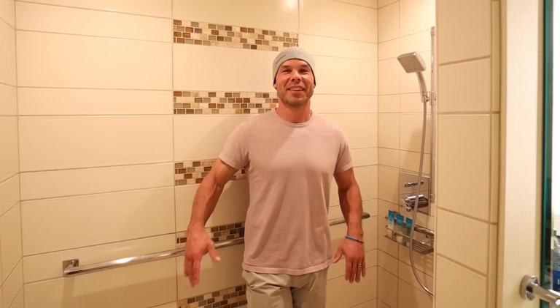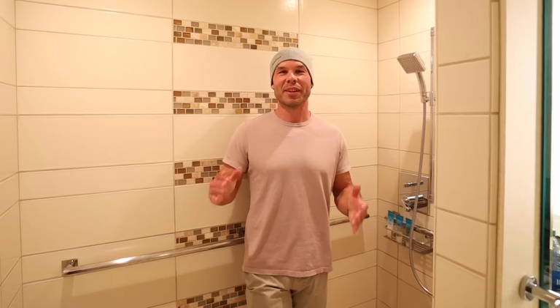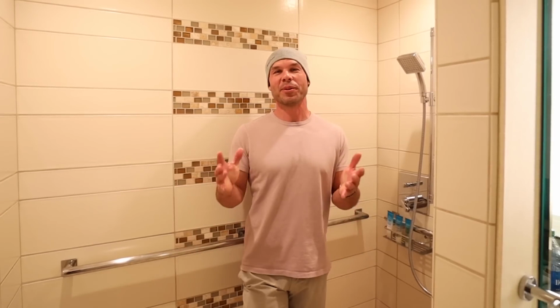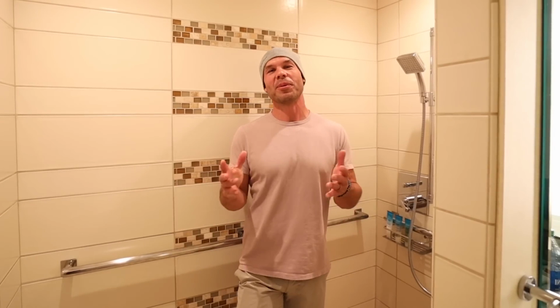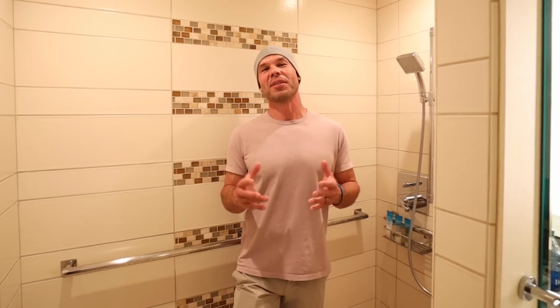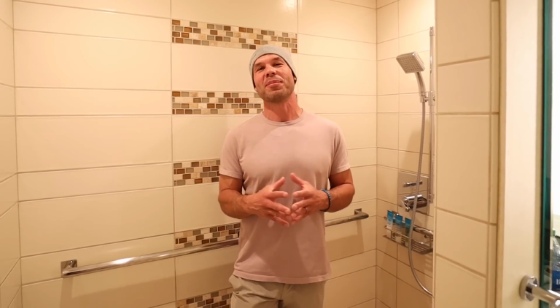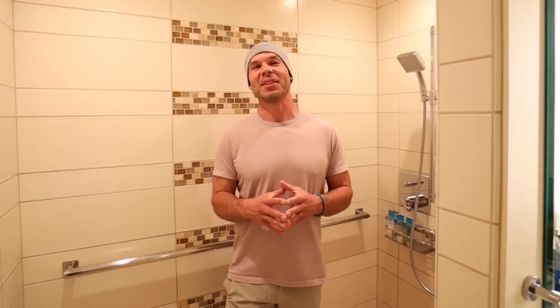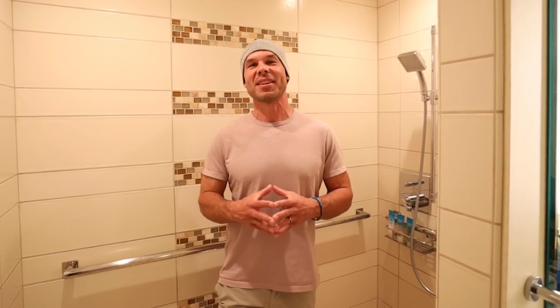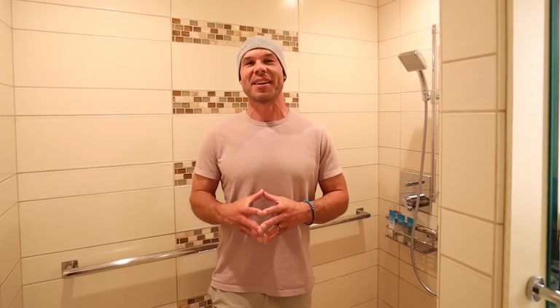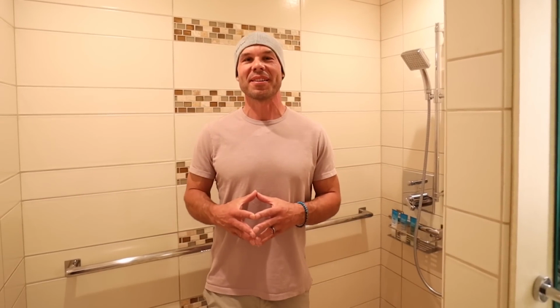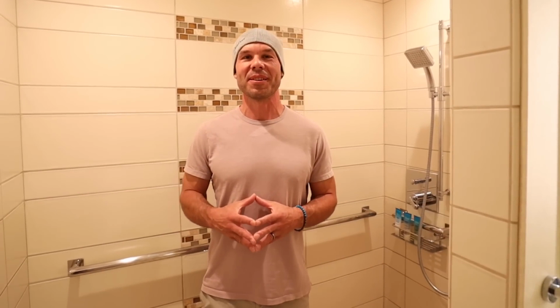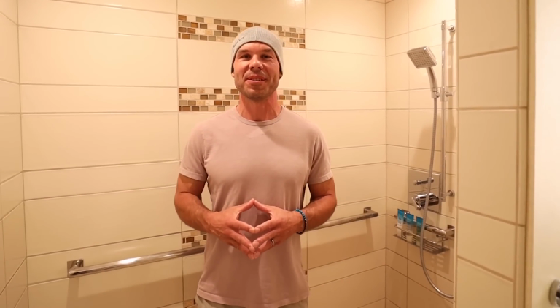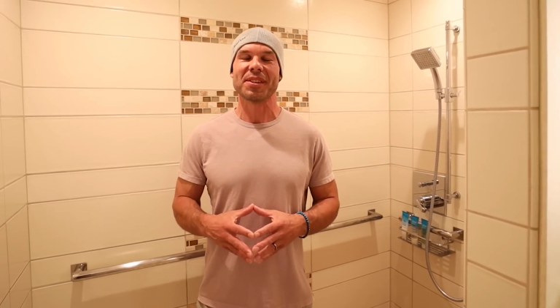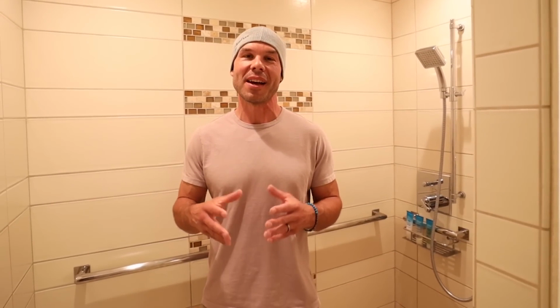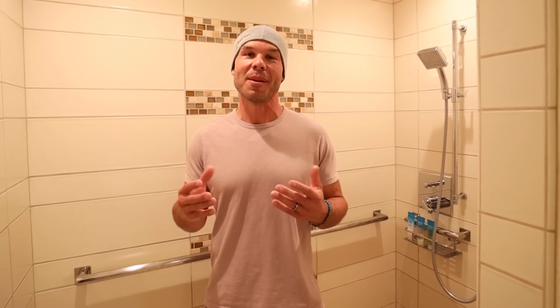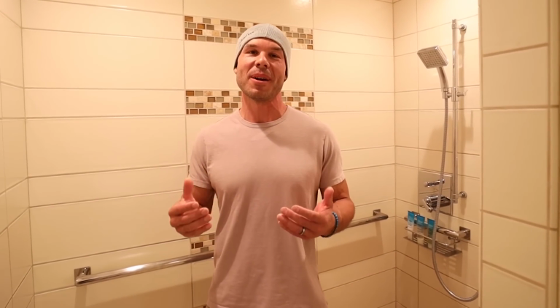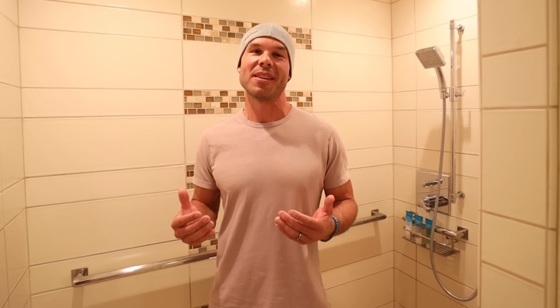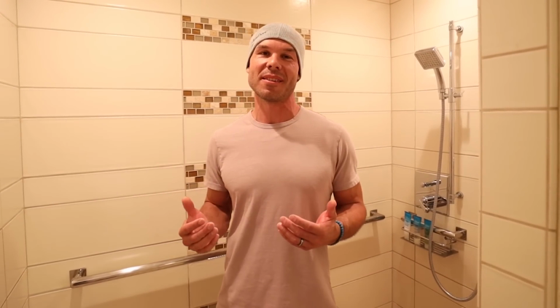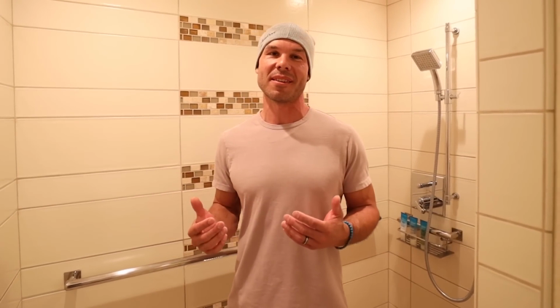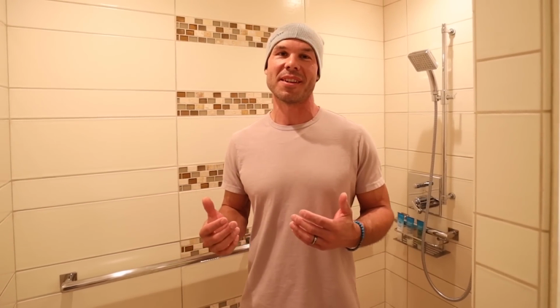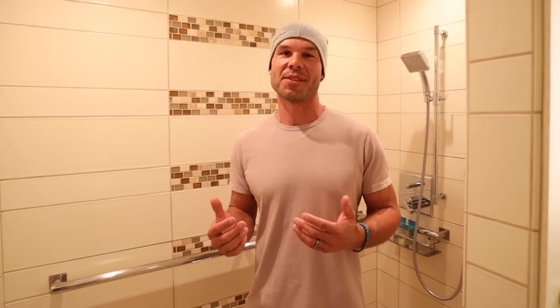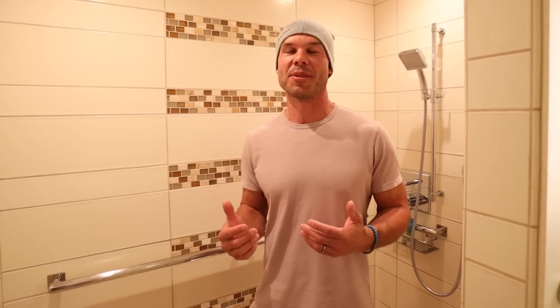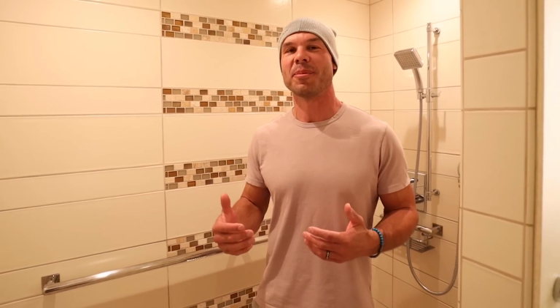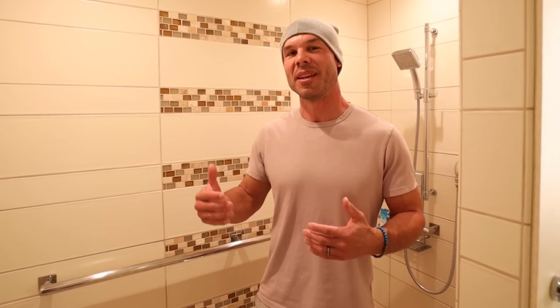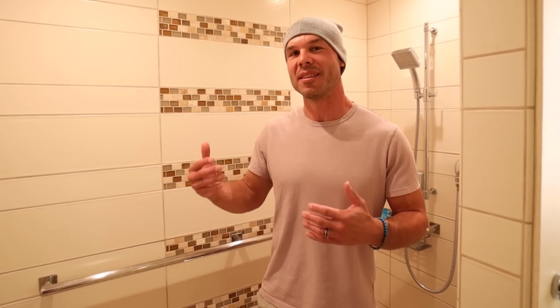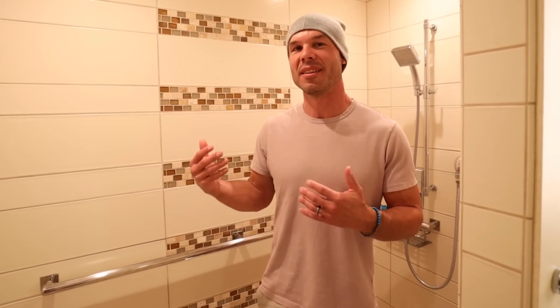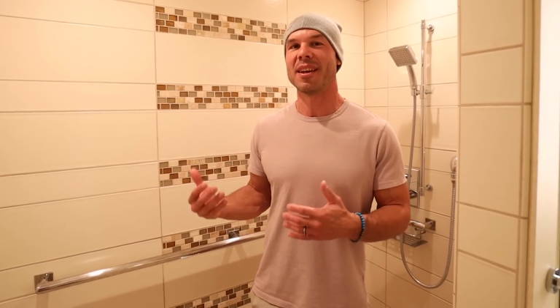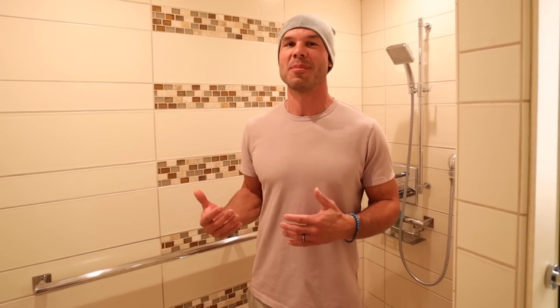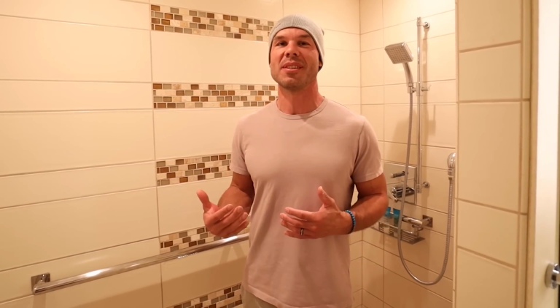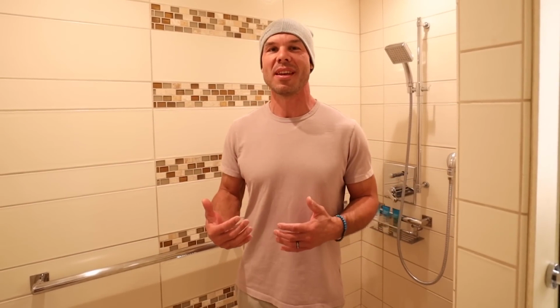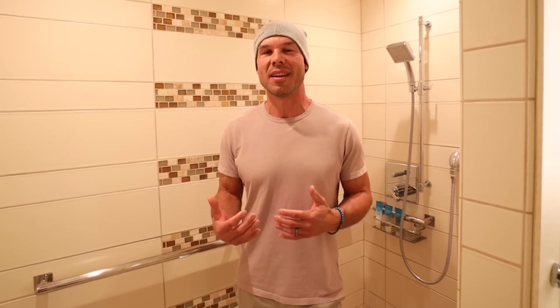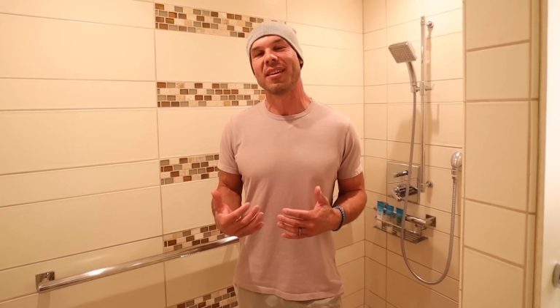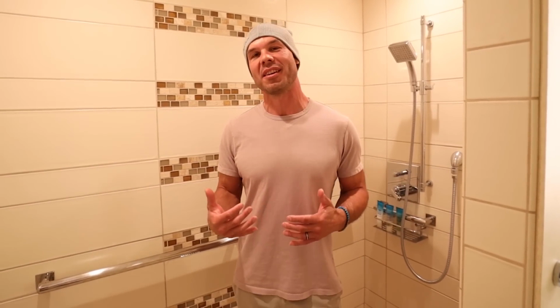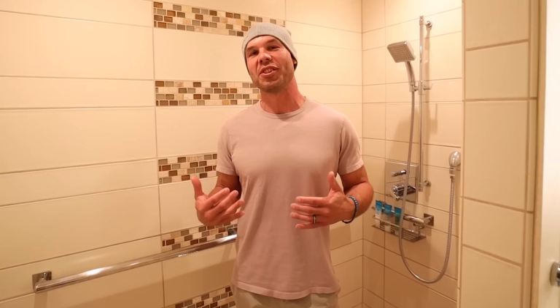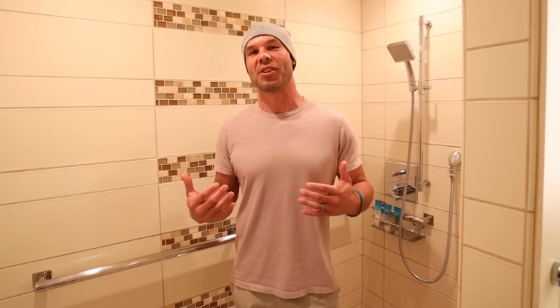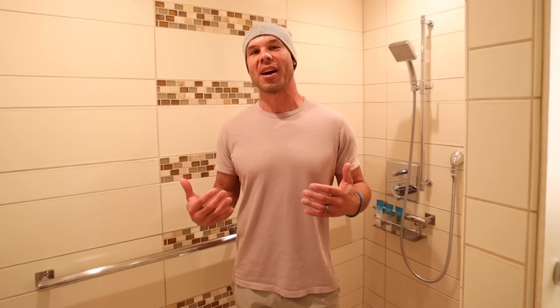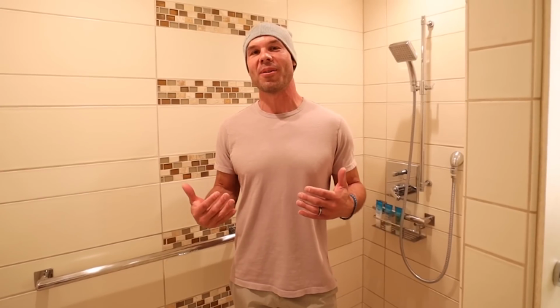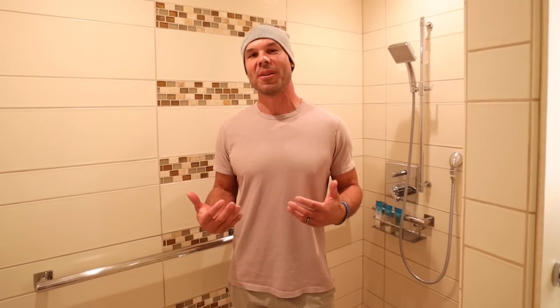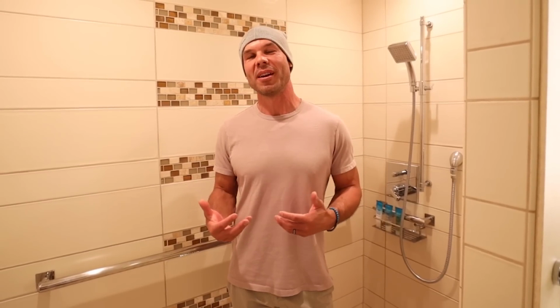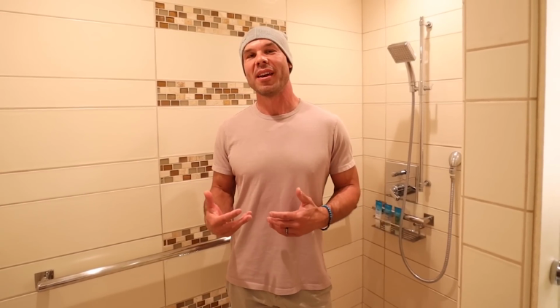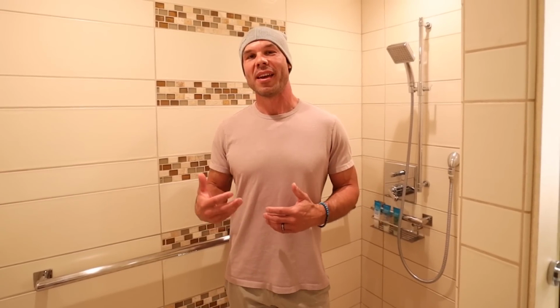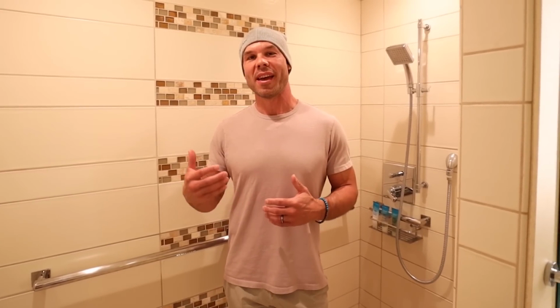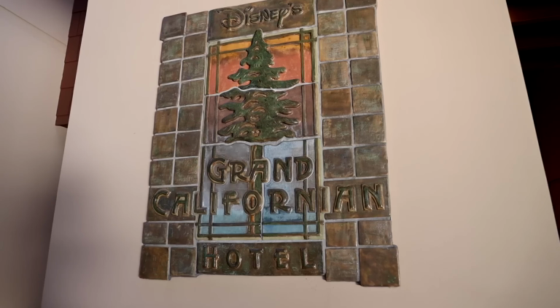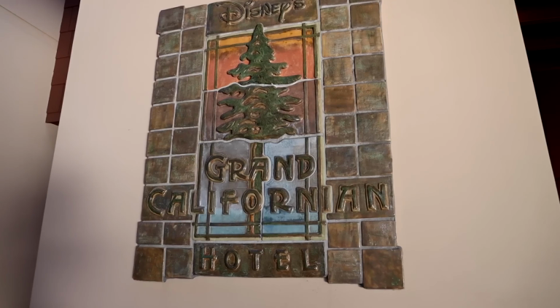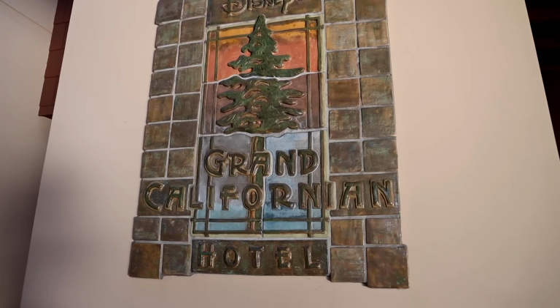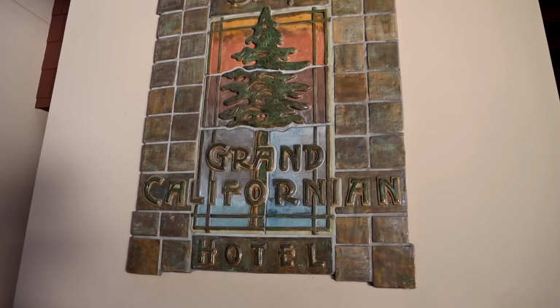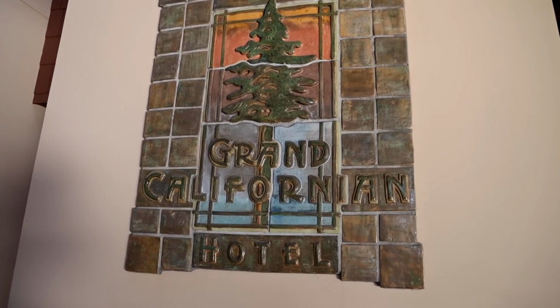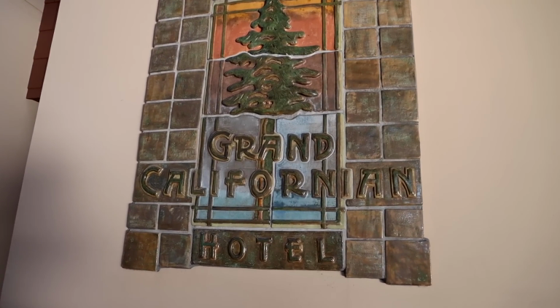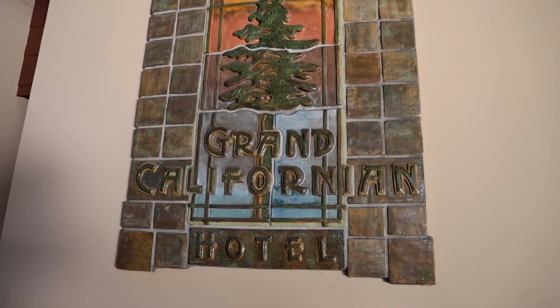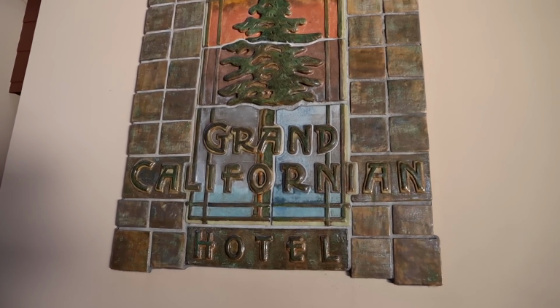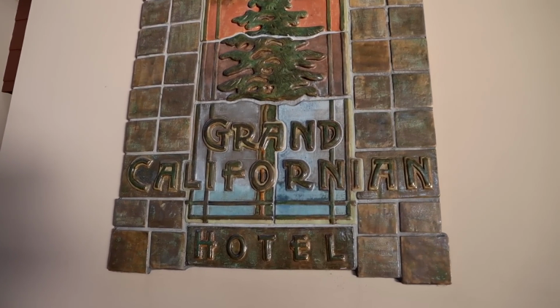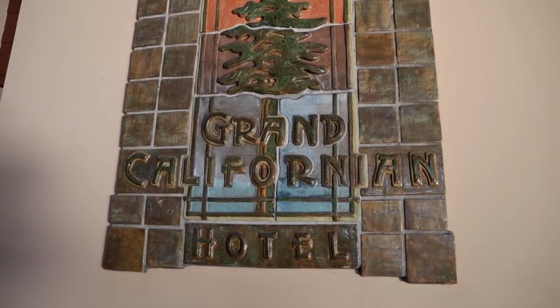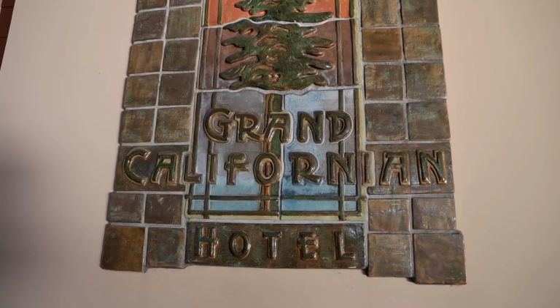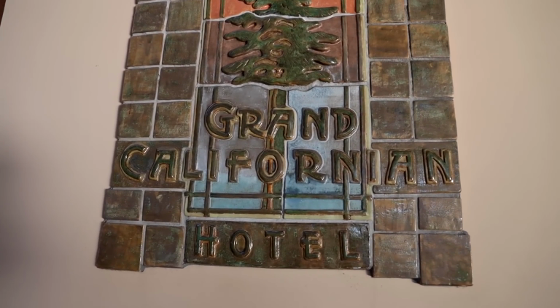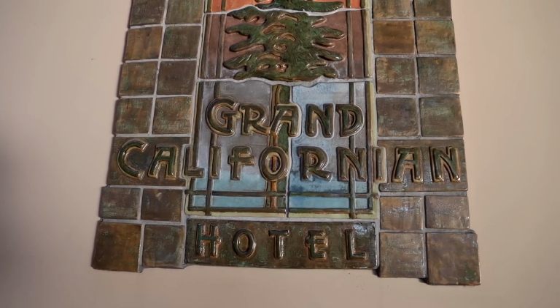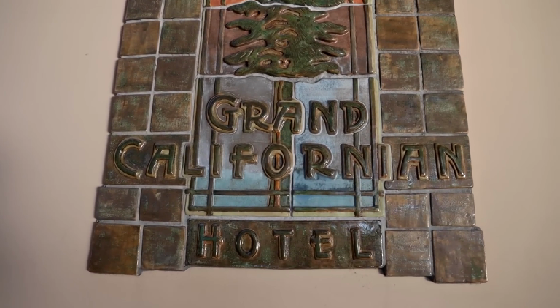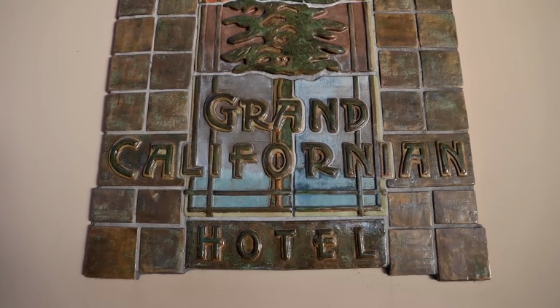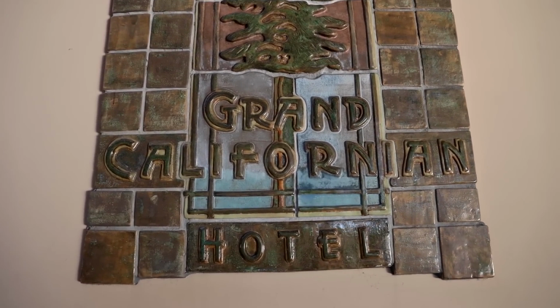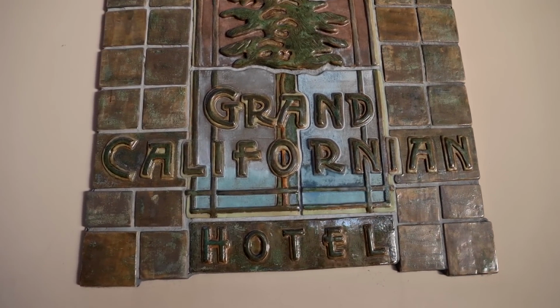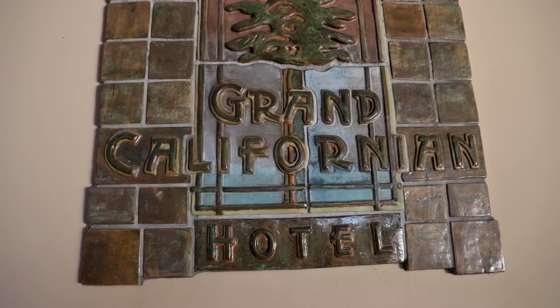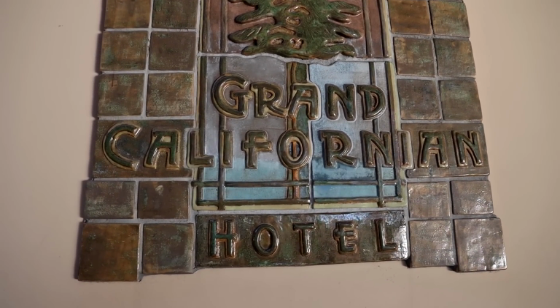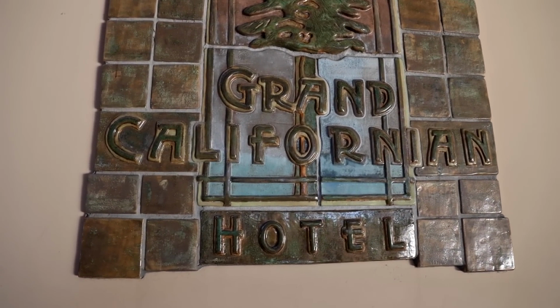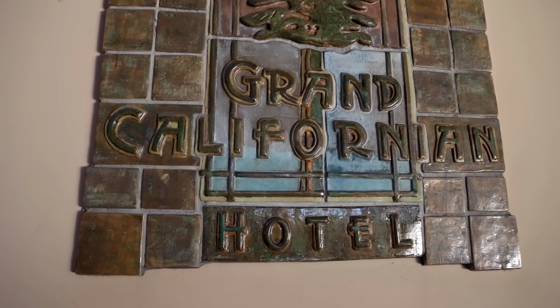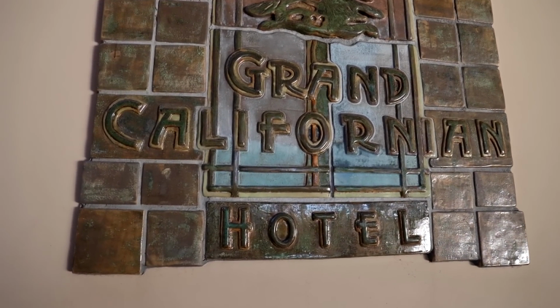Hello, welcome to Tile Coach. I'm Isaac Ostrom, and today I'm standing in a shower at Disney's Grand Californian Hotel.